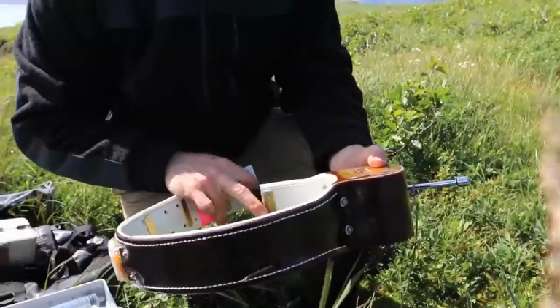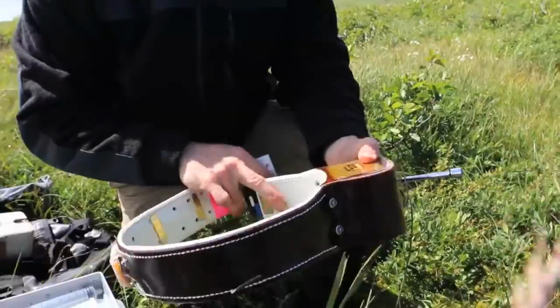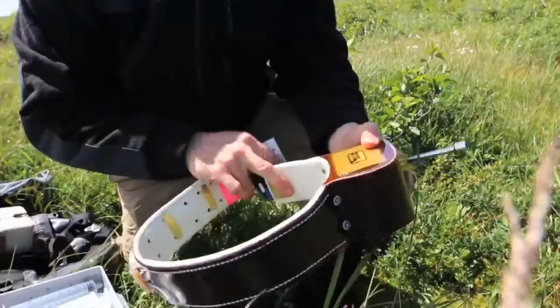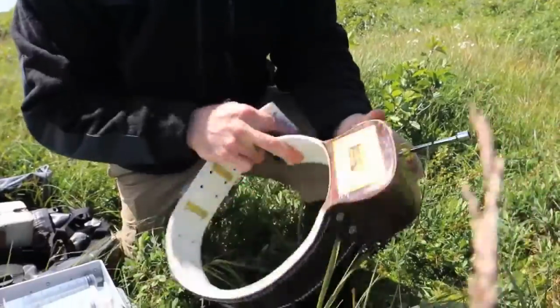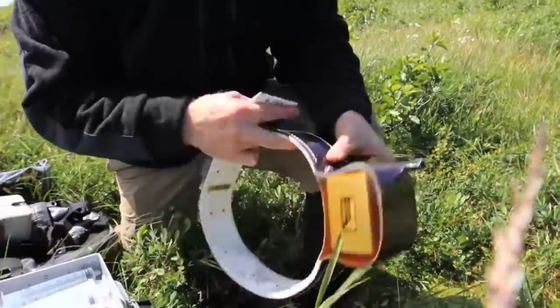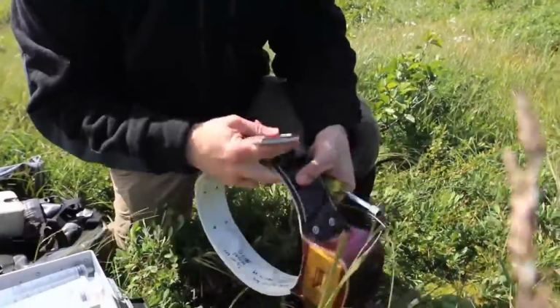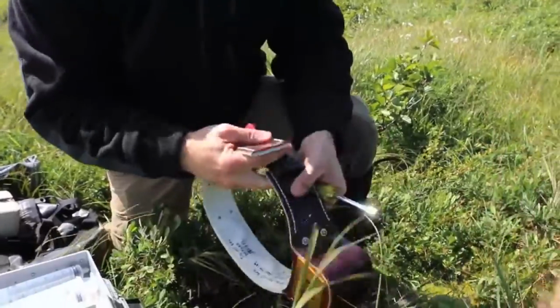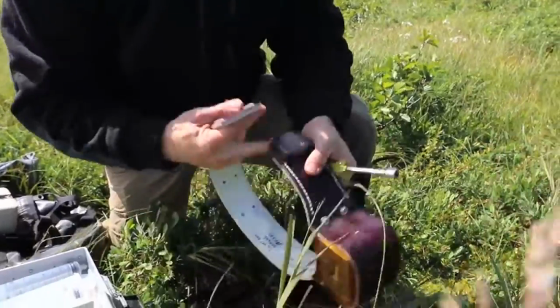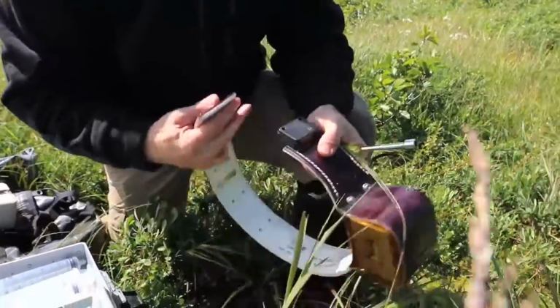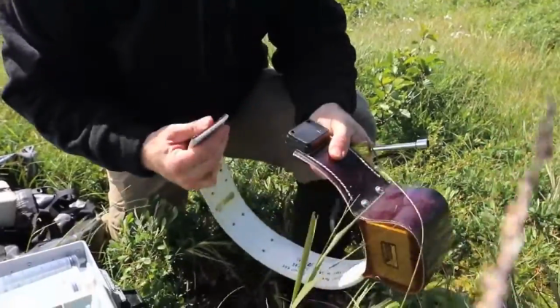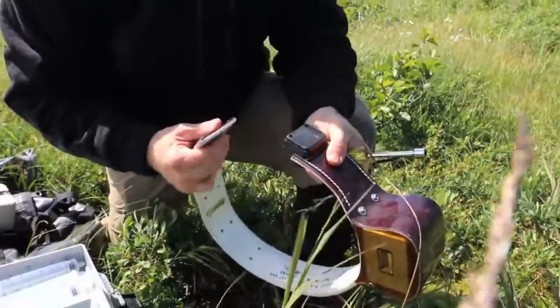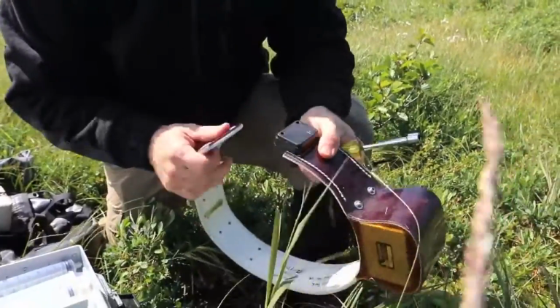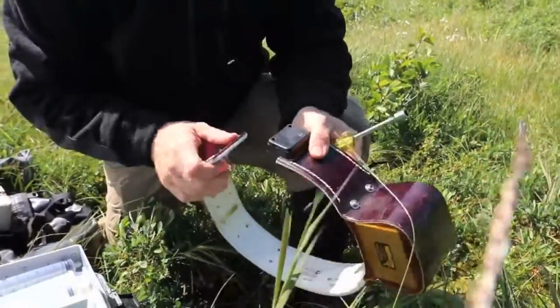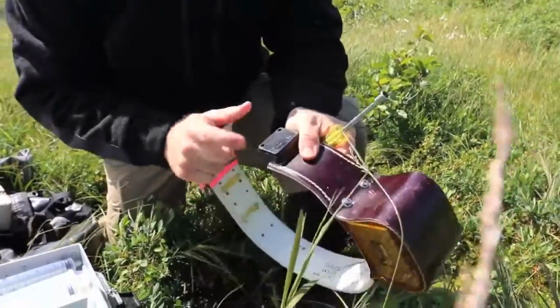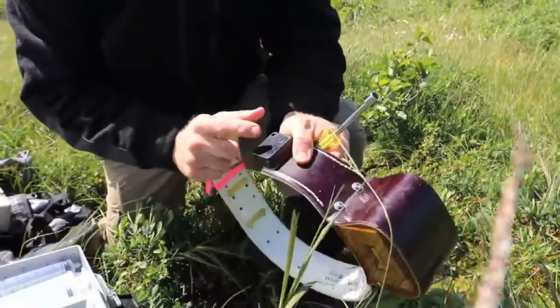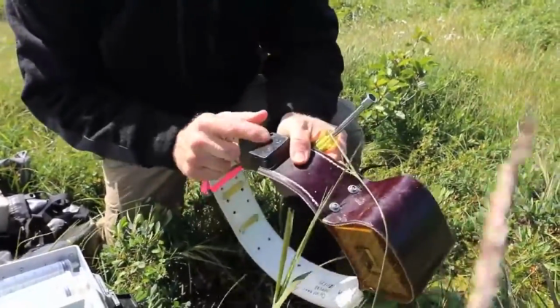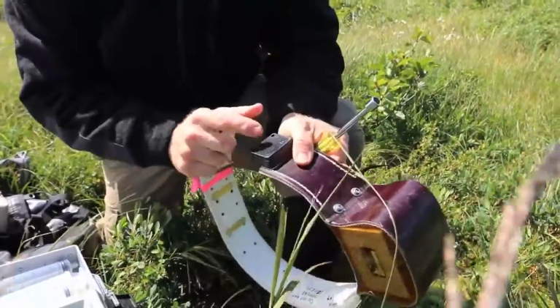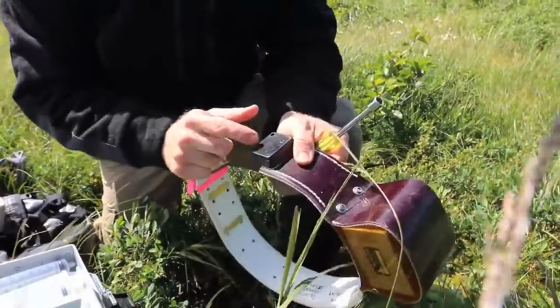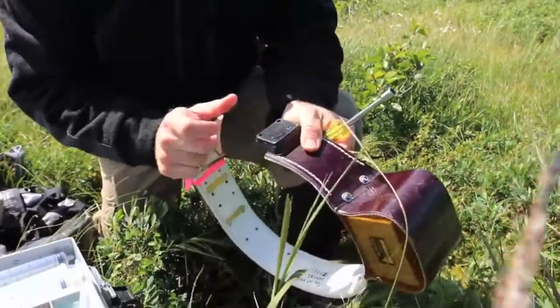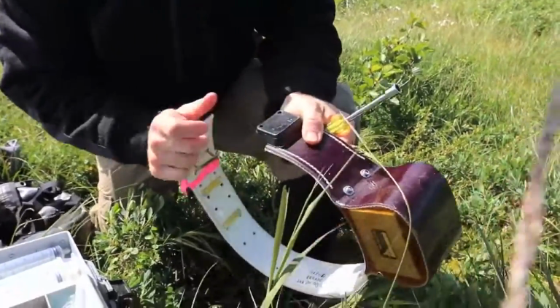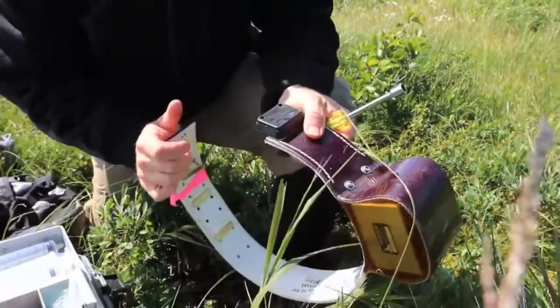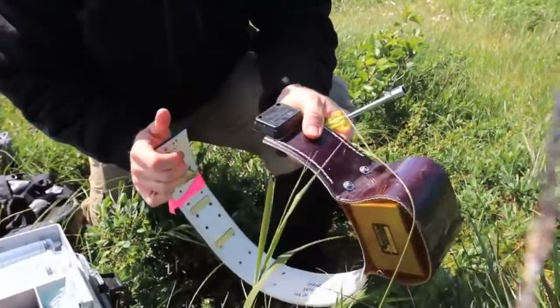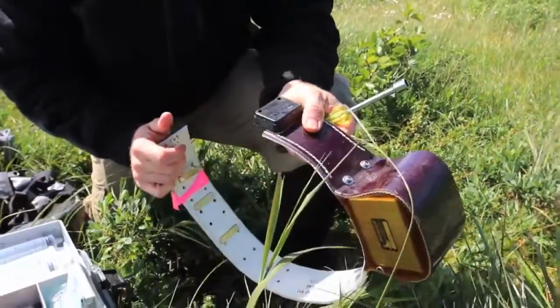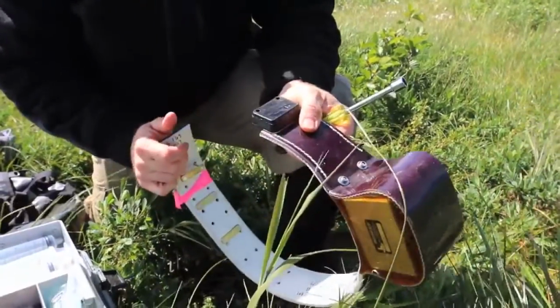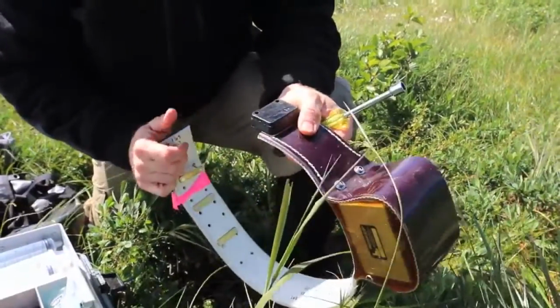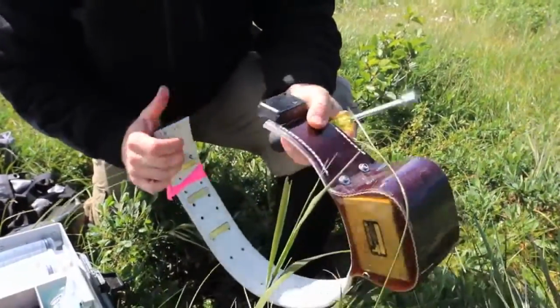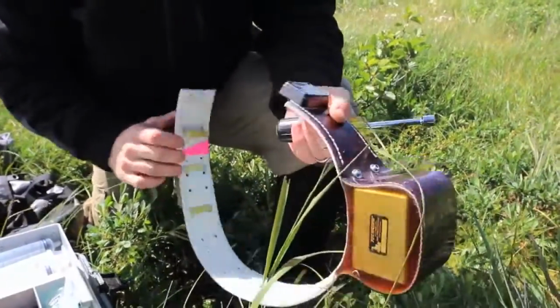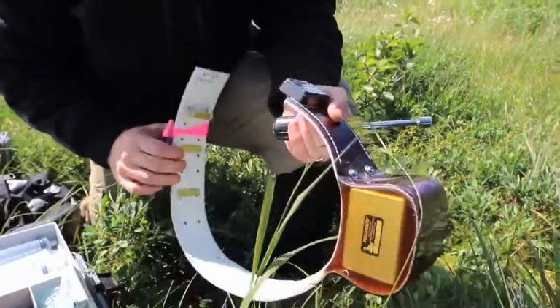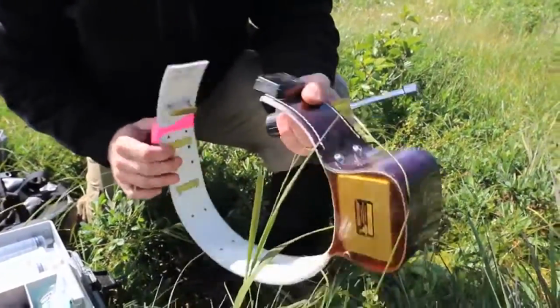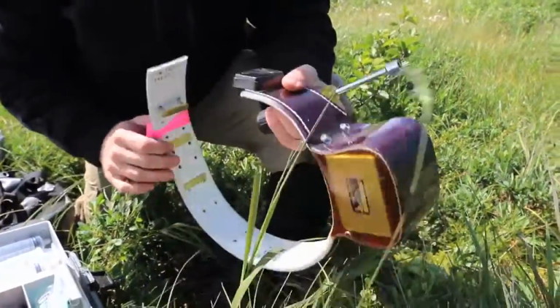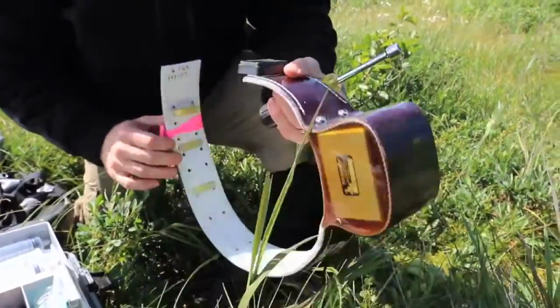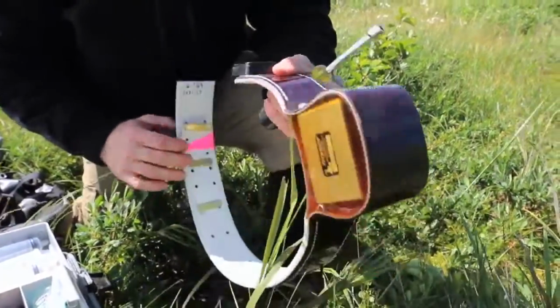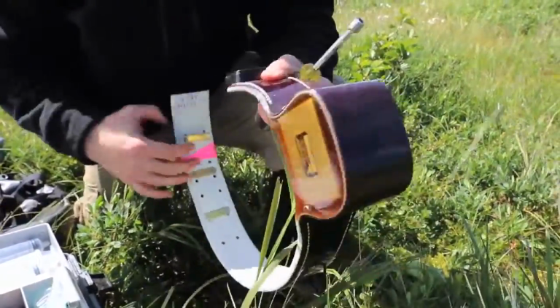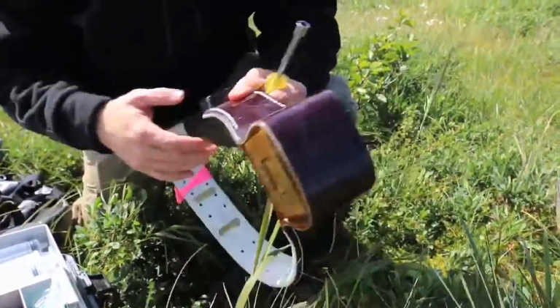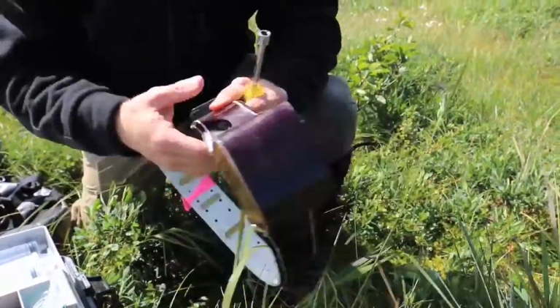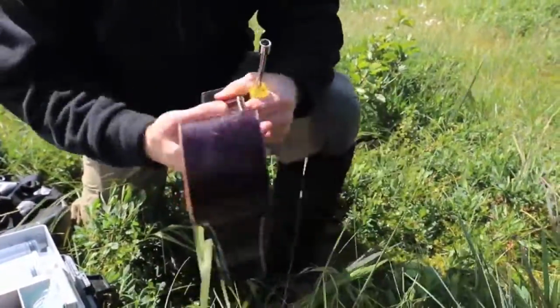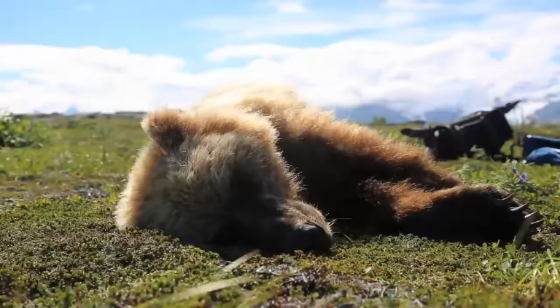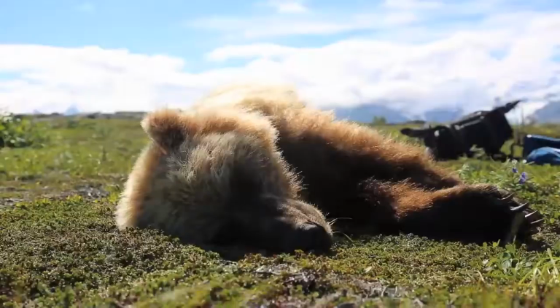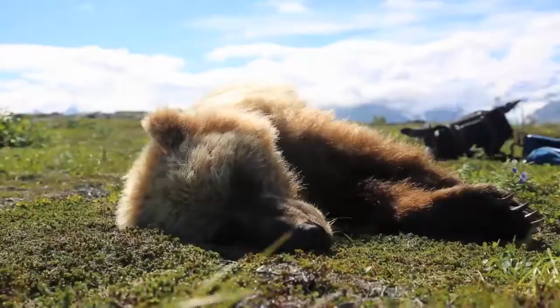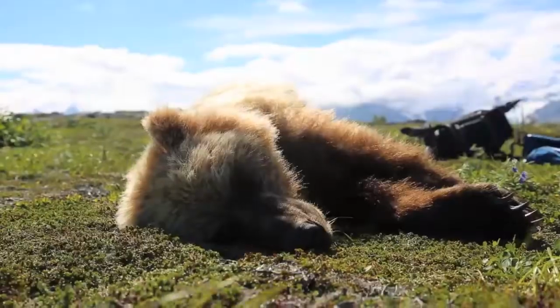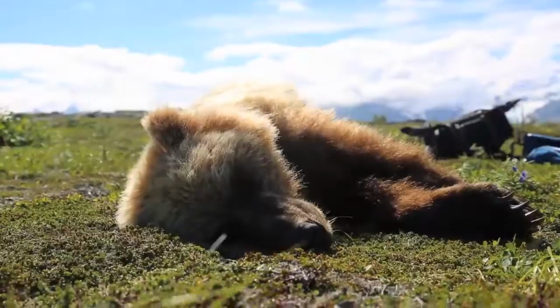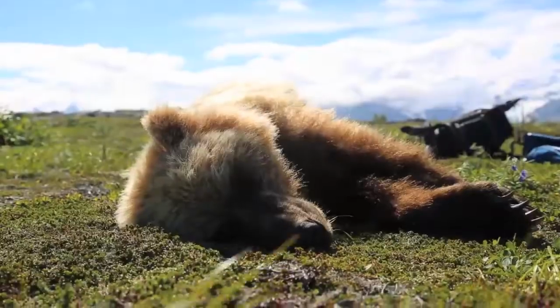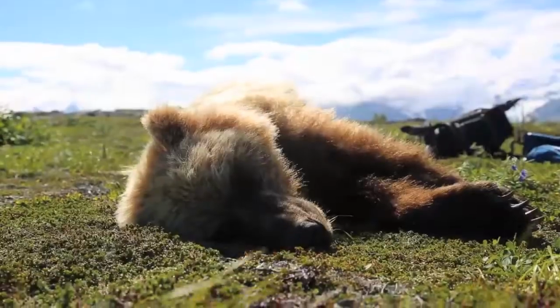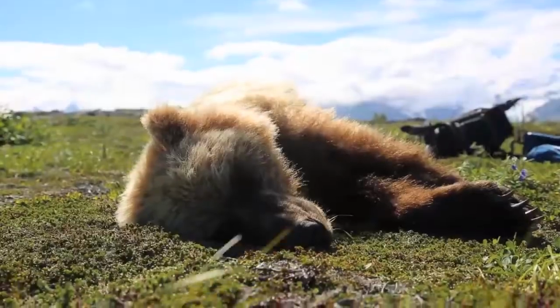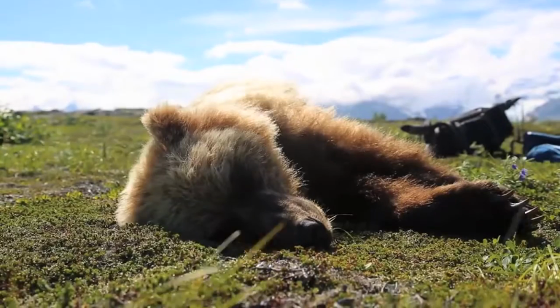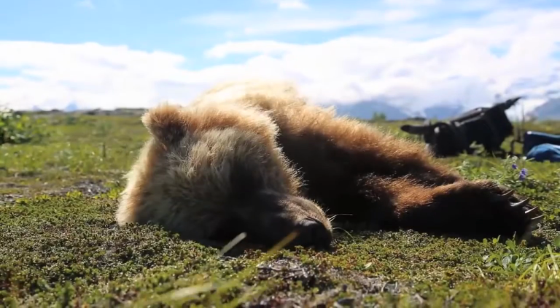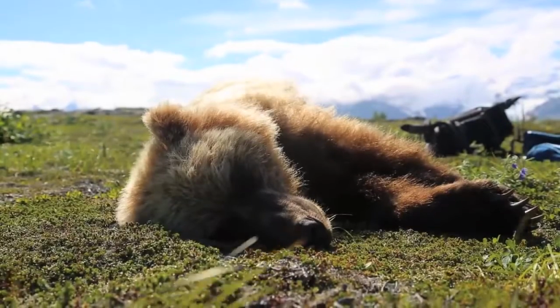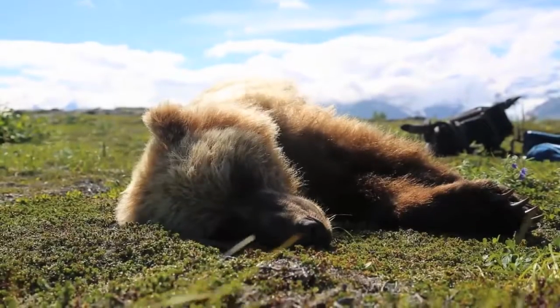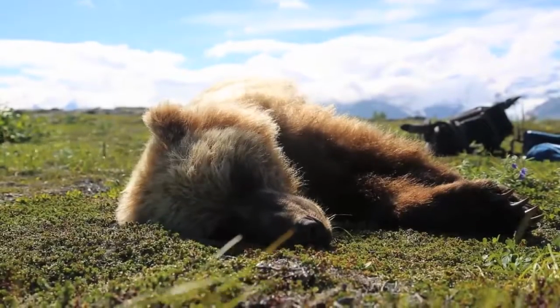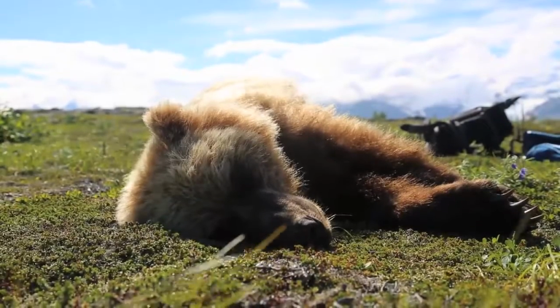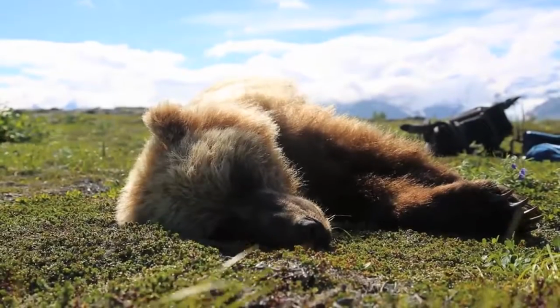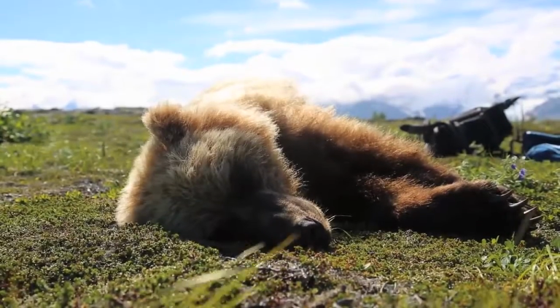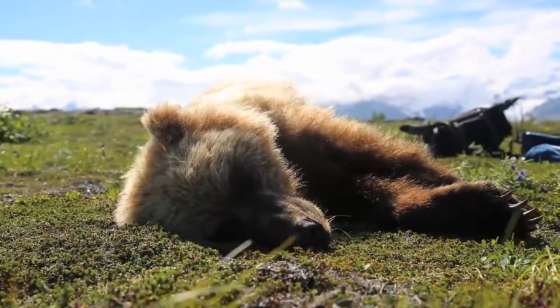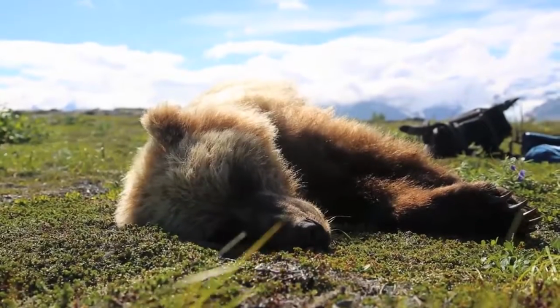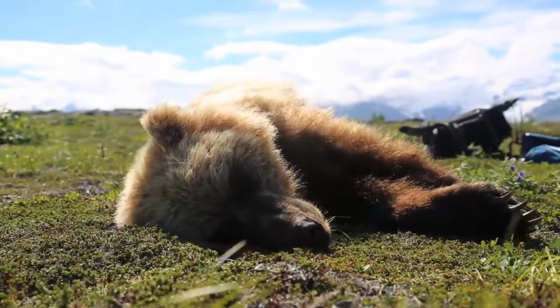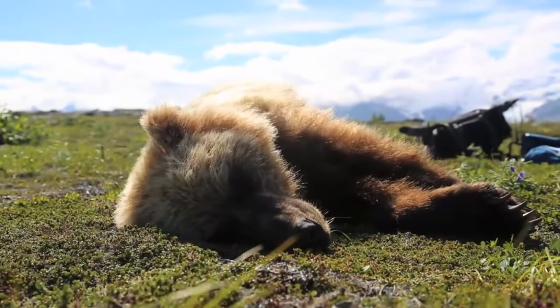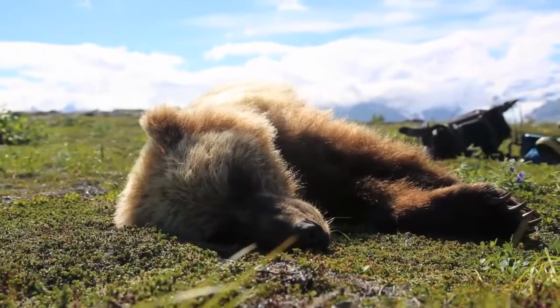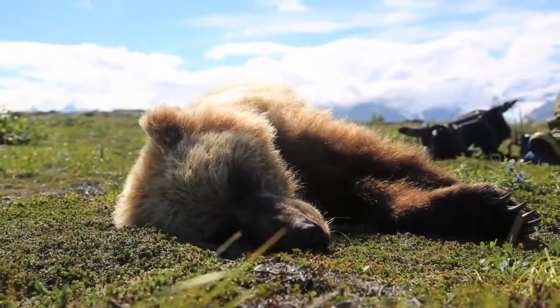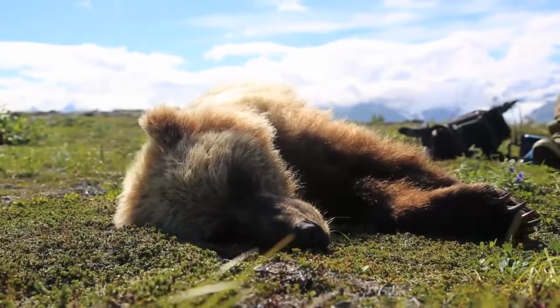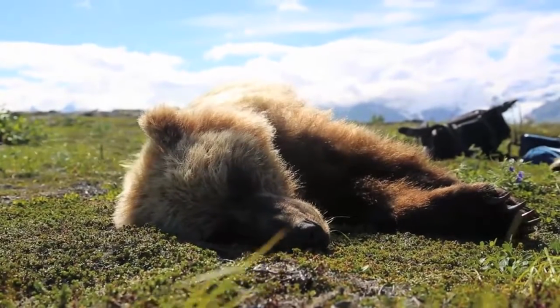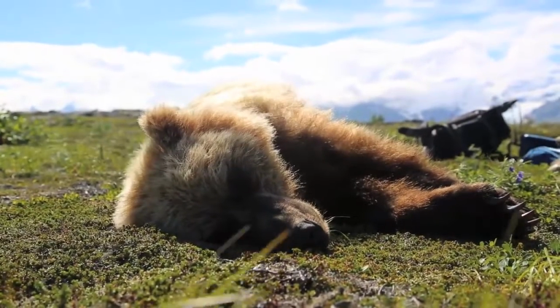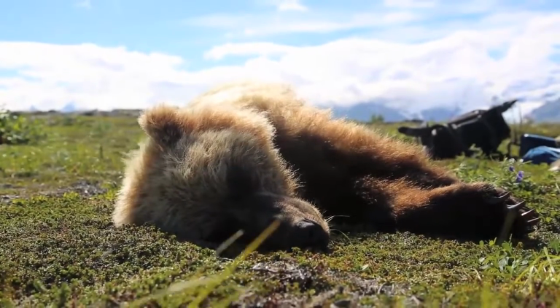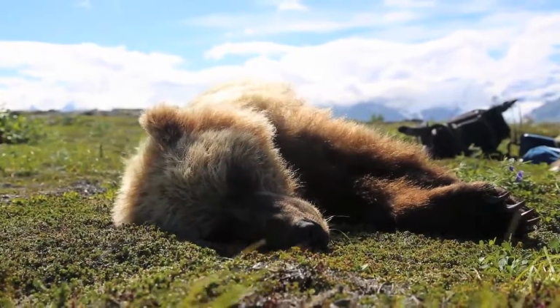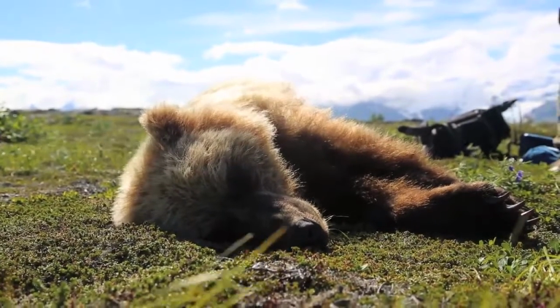We are putting out collars and handling the bears three times a year. A fairly small number of bears, considering how many bears are on the coast, but we're looking at about ten bears a year.